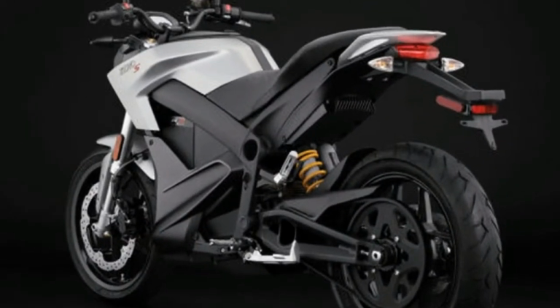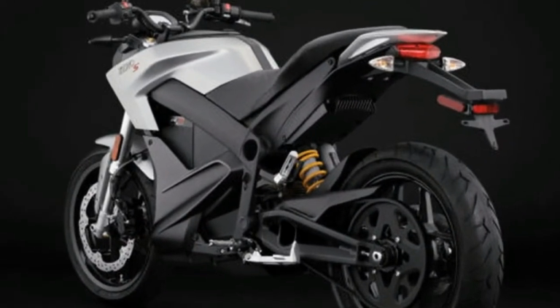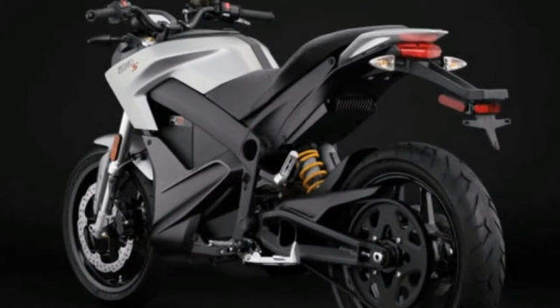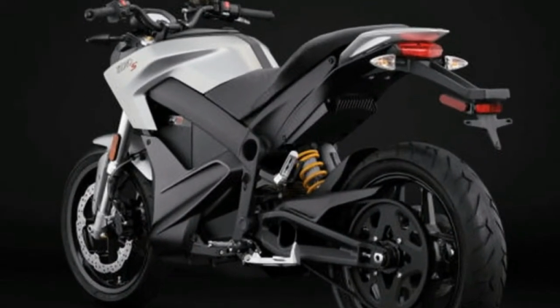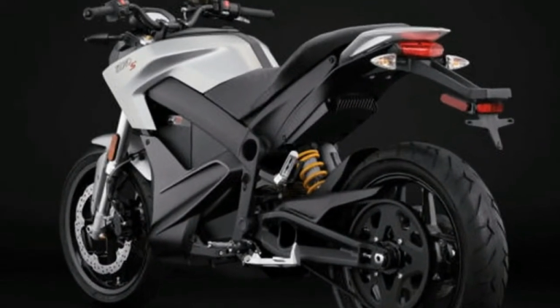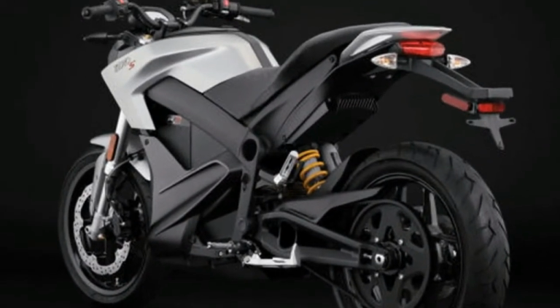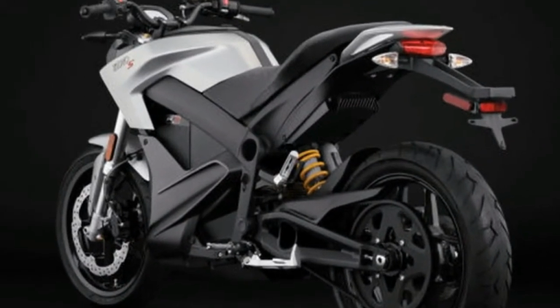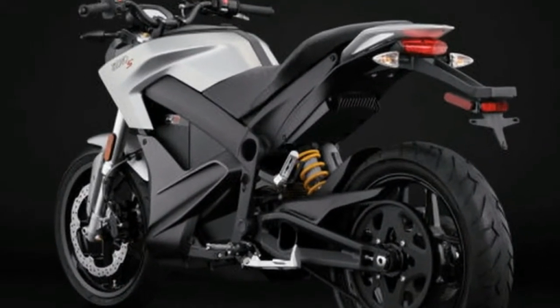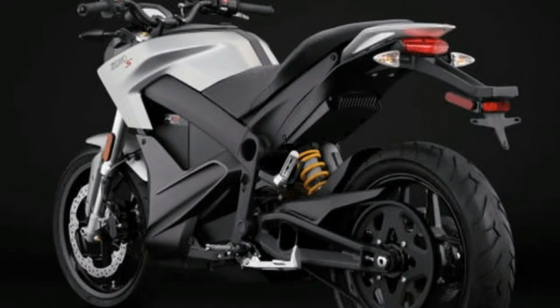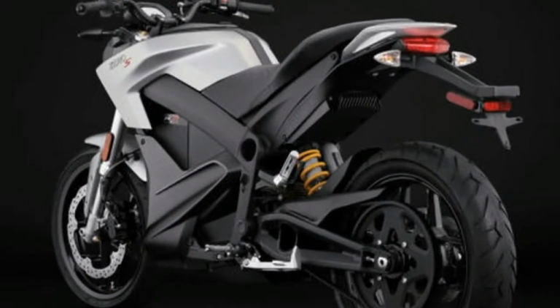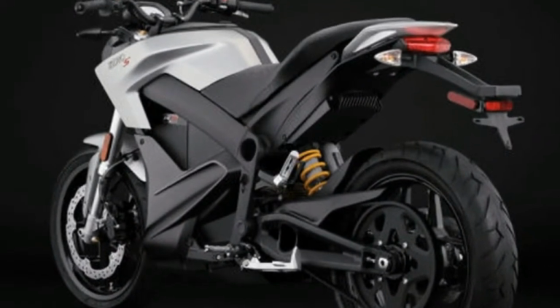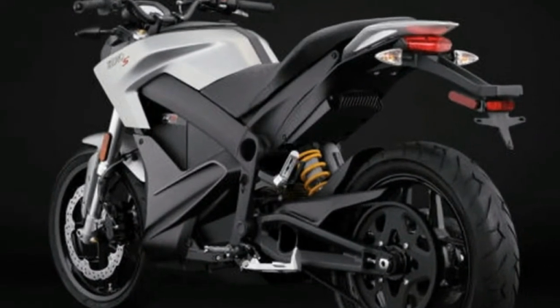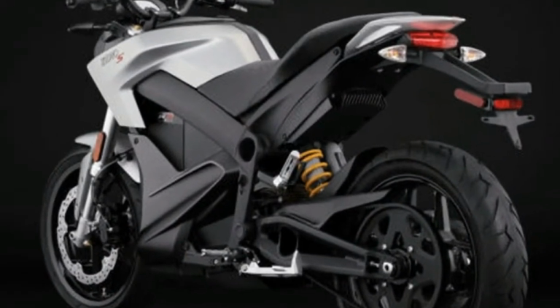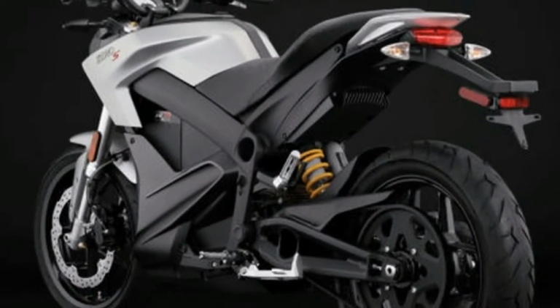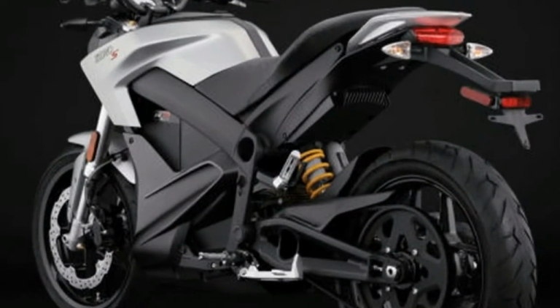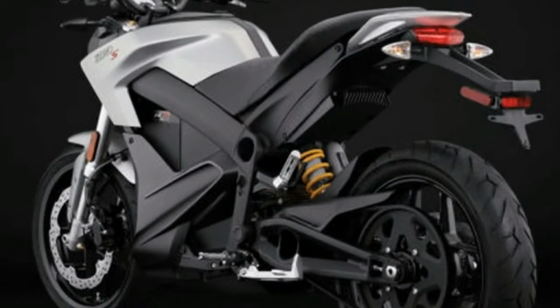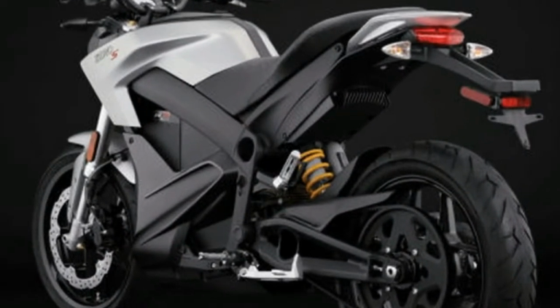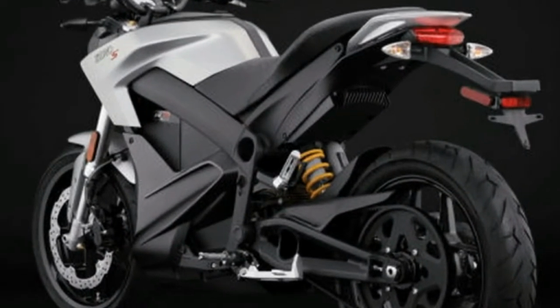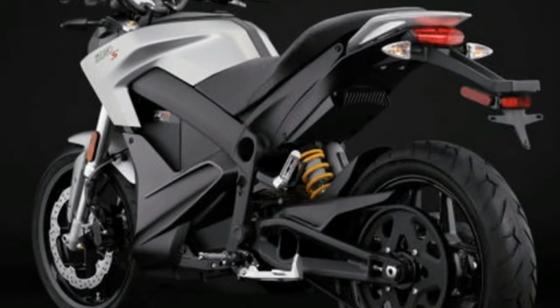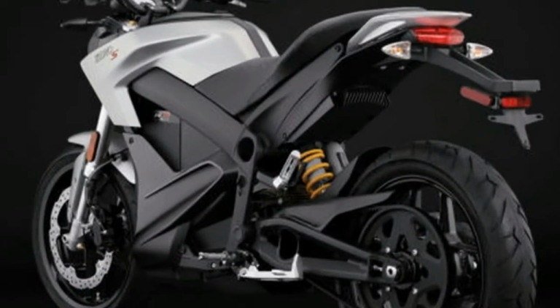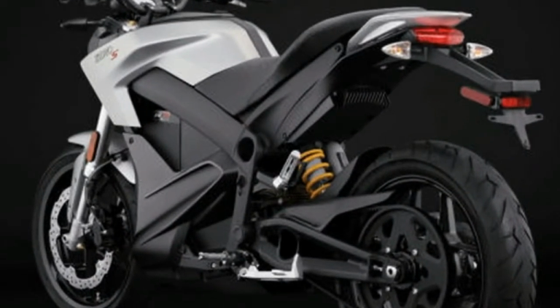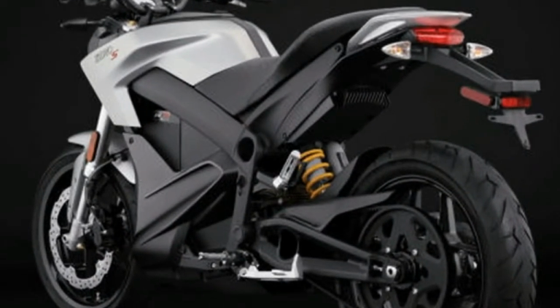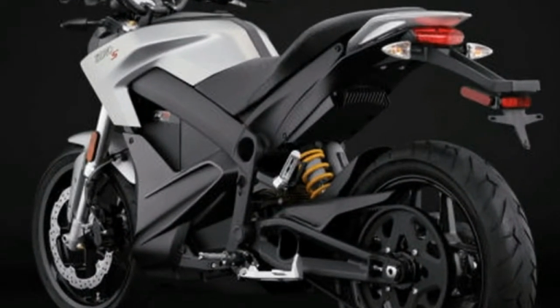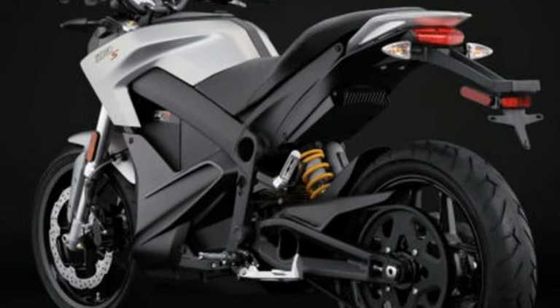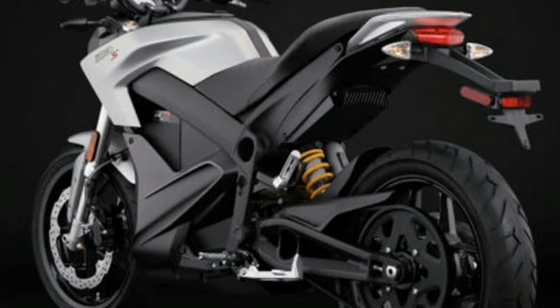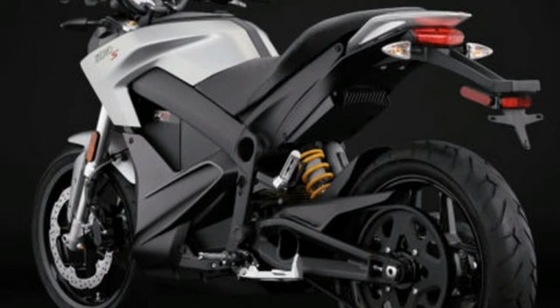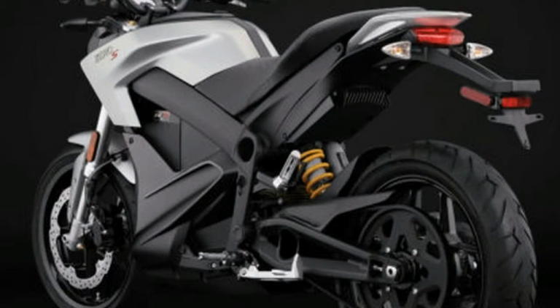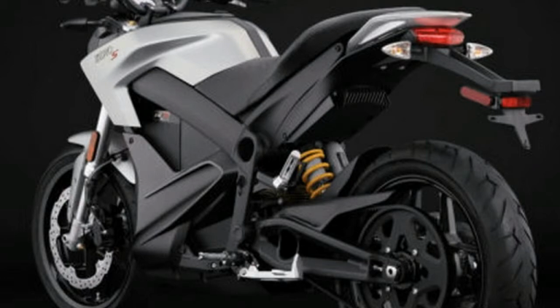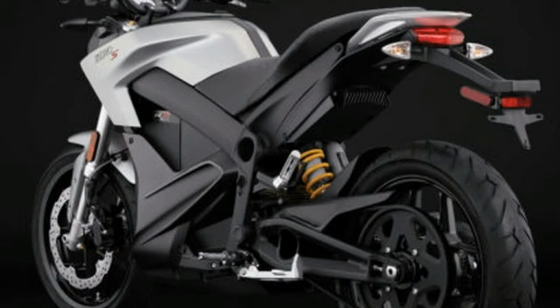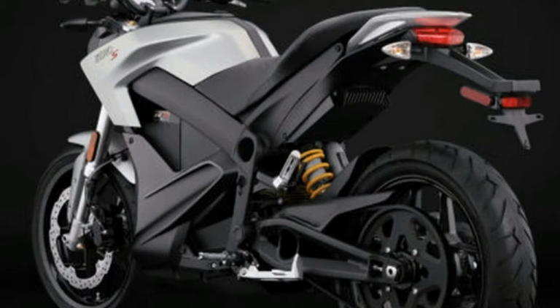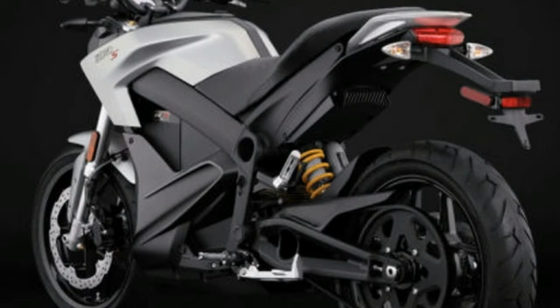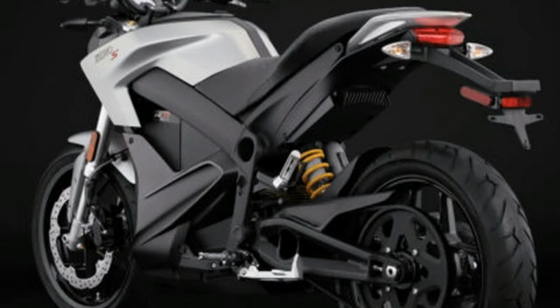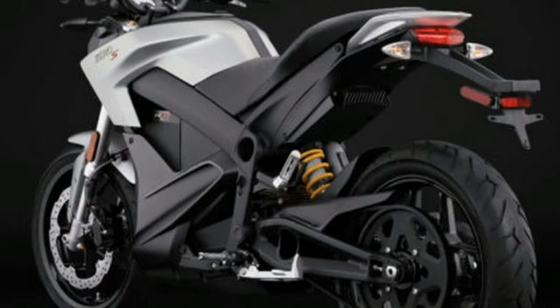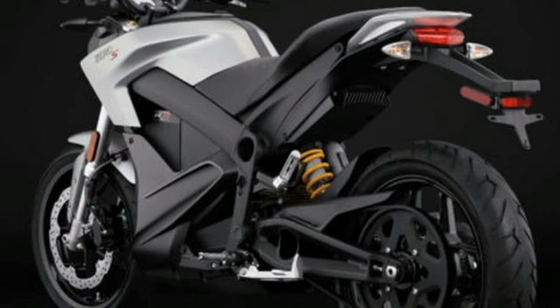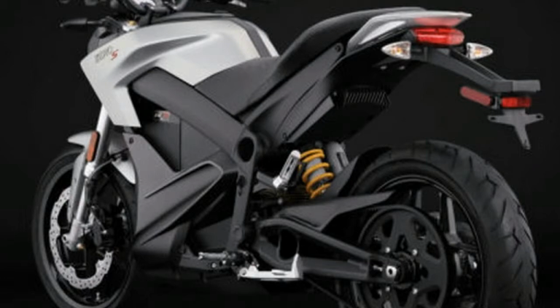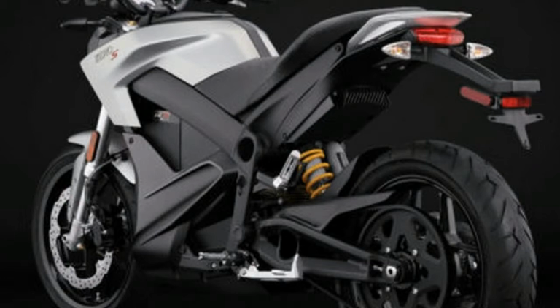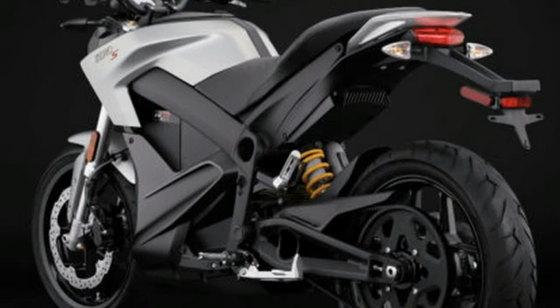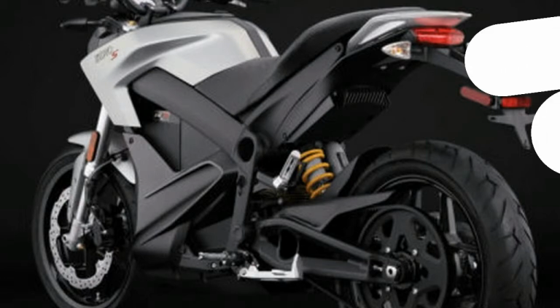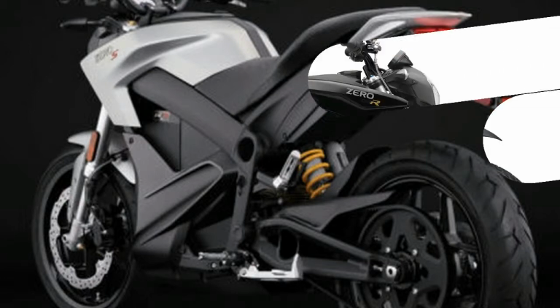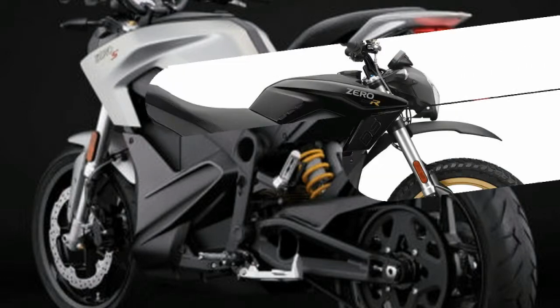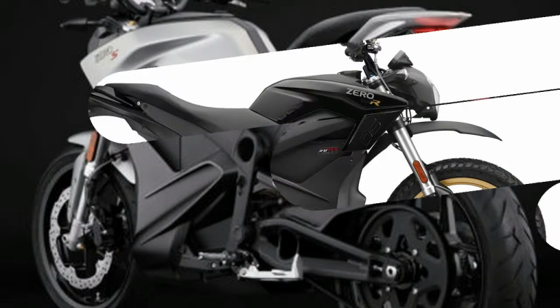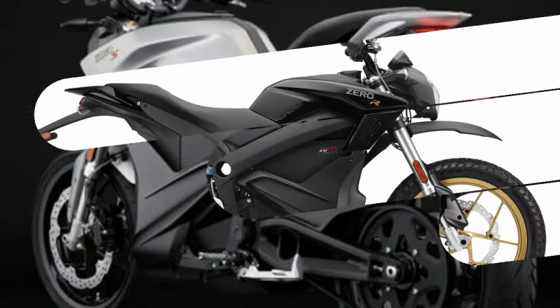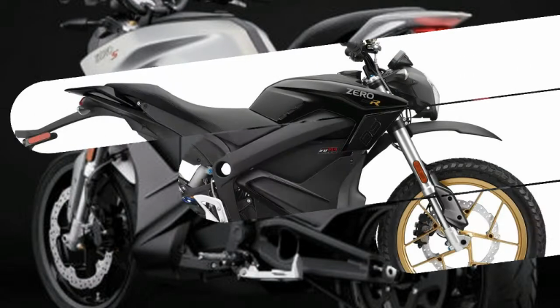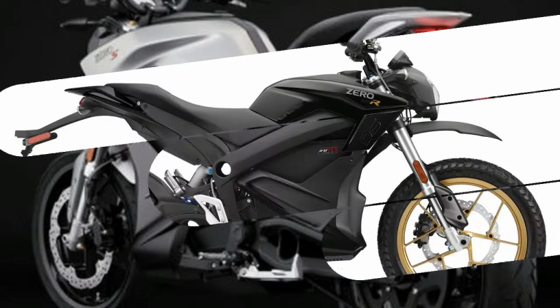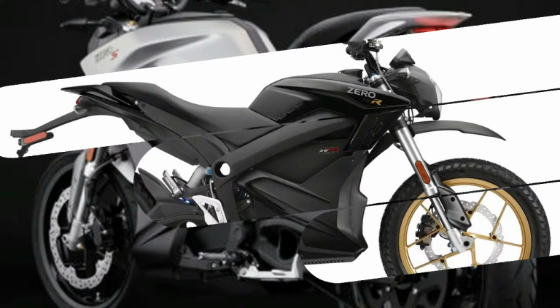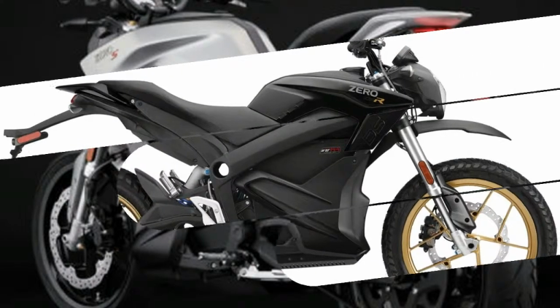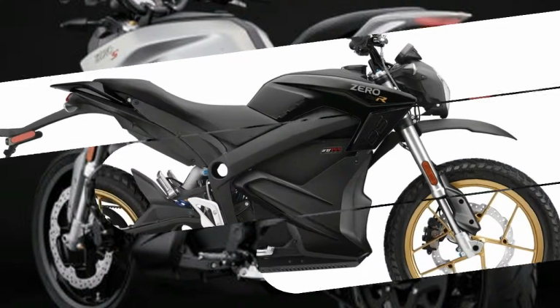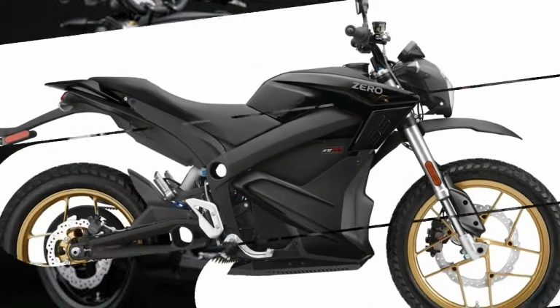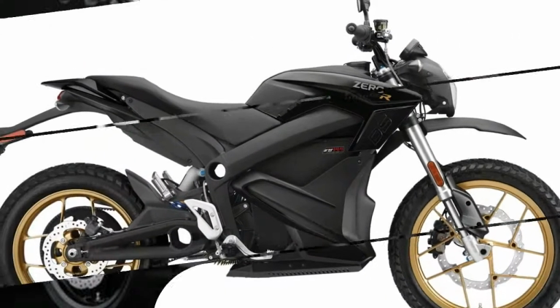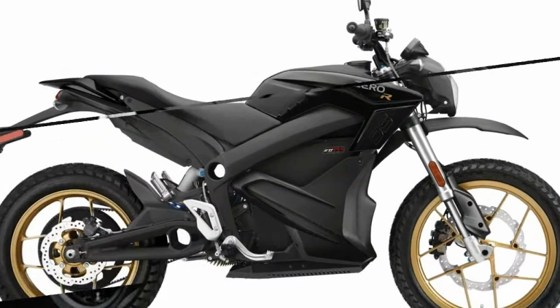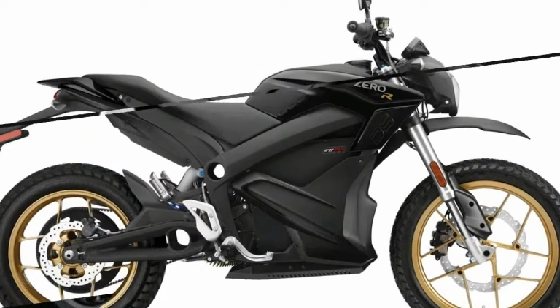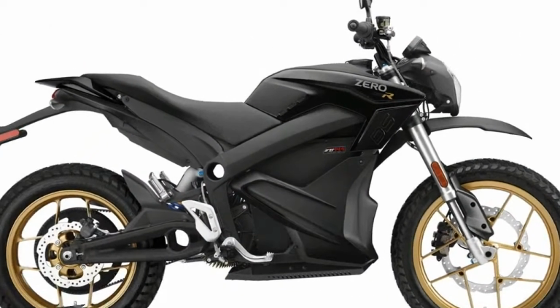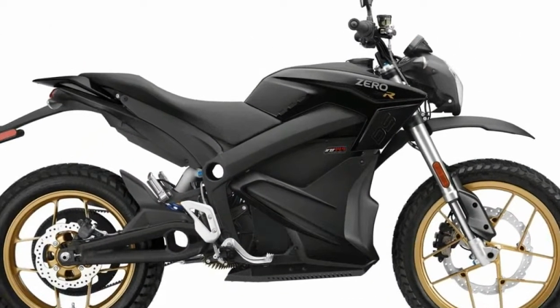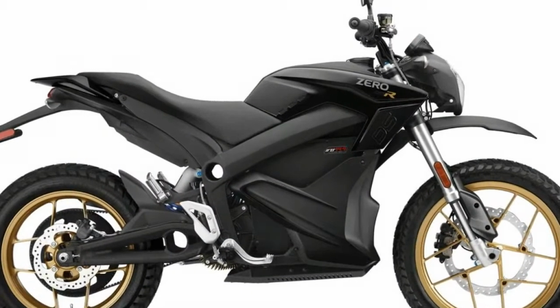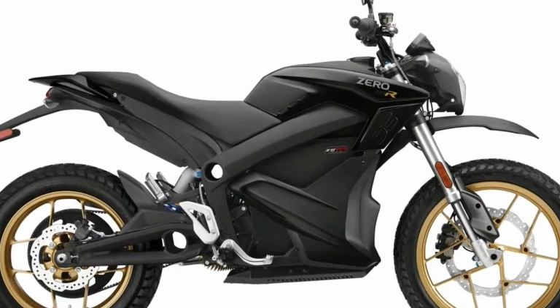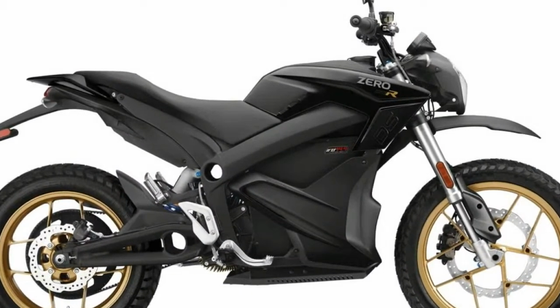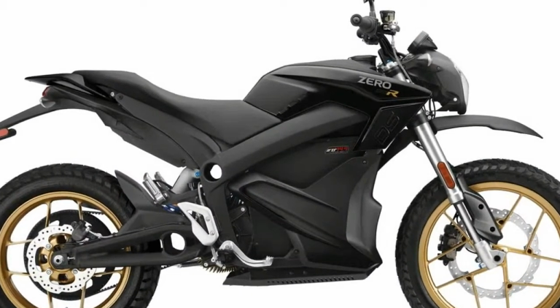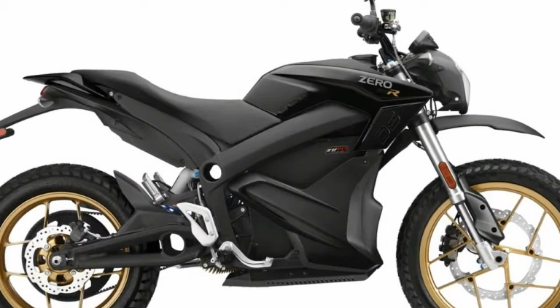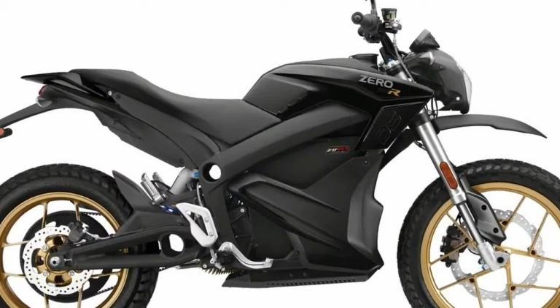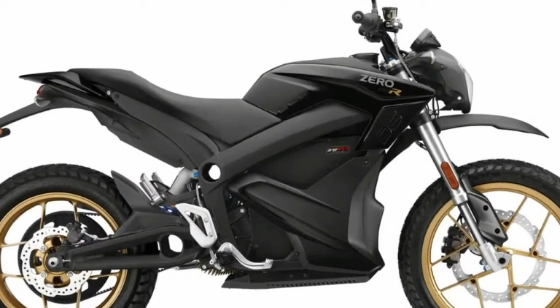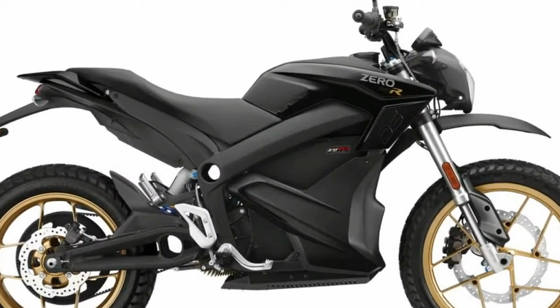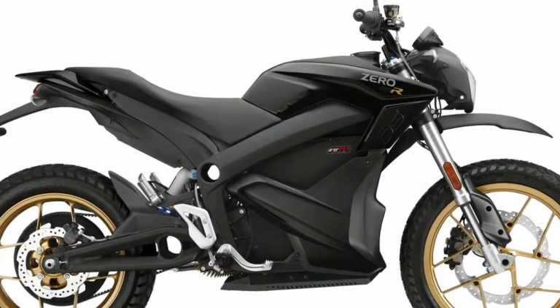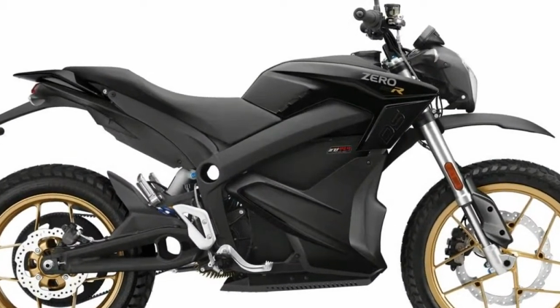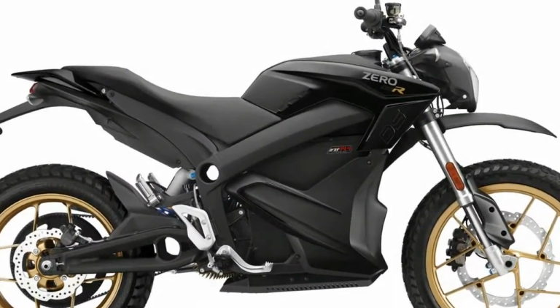If you go for the optional ZF 3.6 power tank, the MSRP is $2,295.